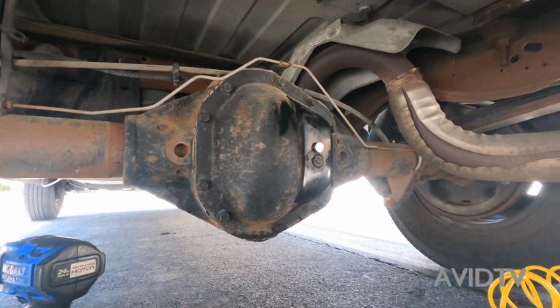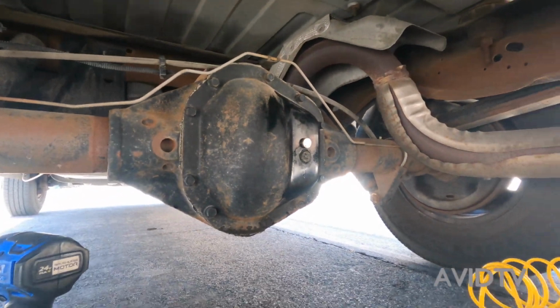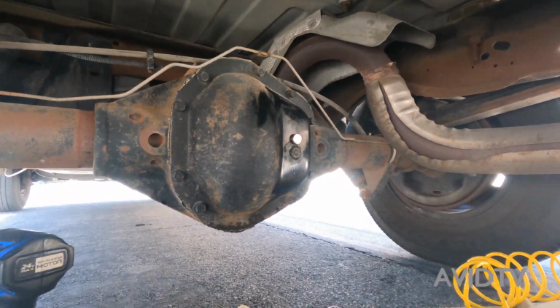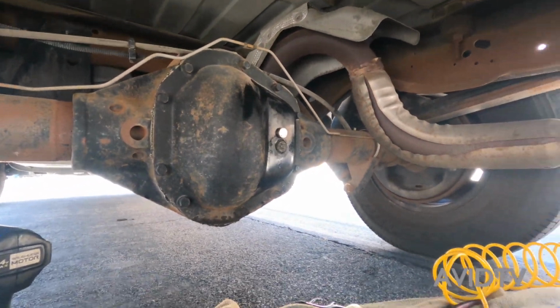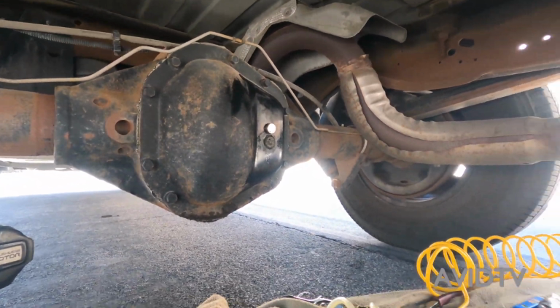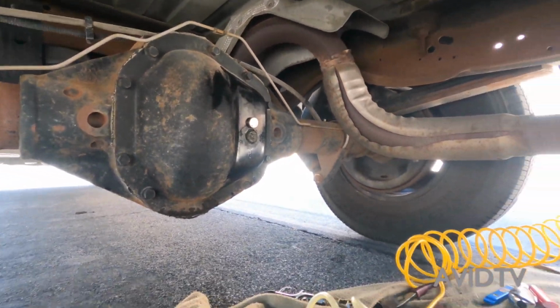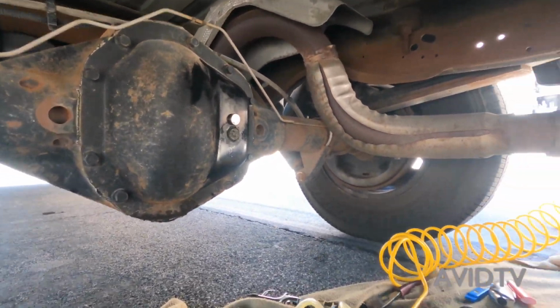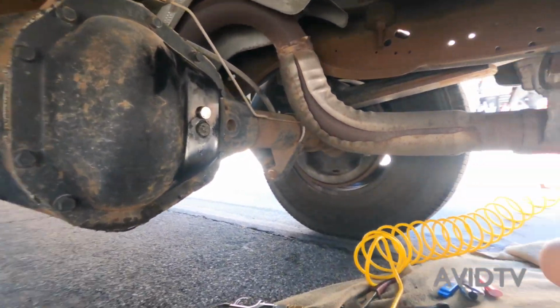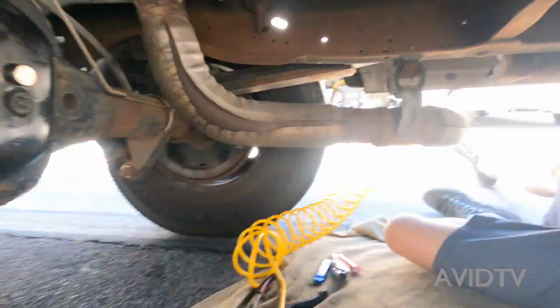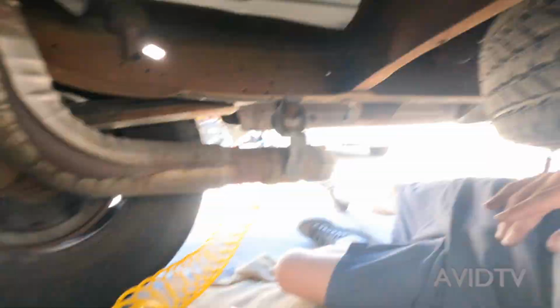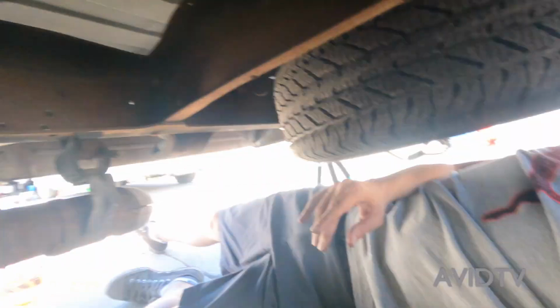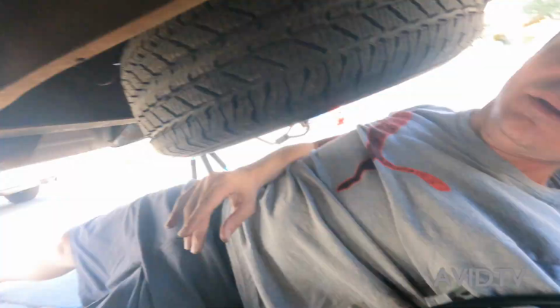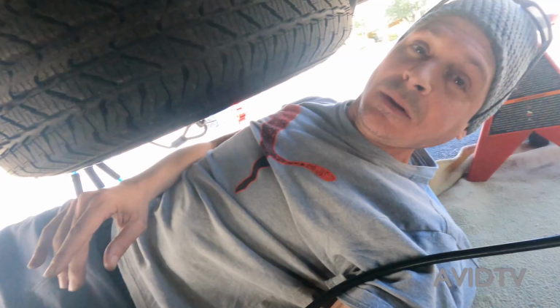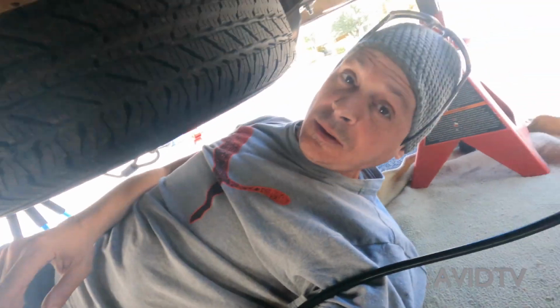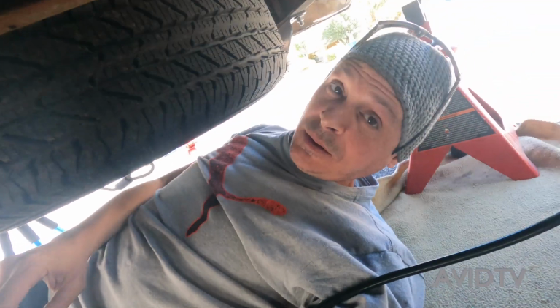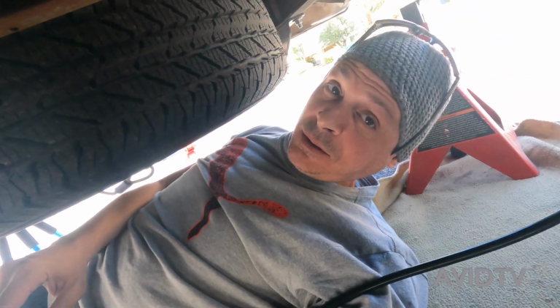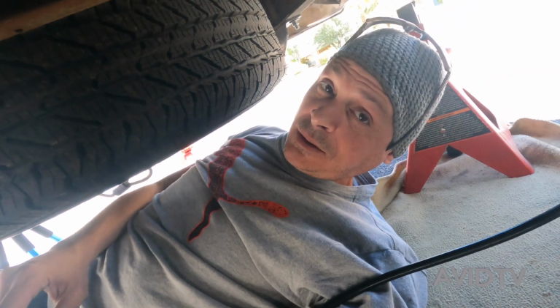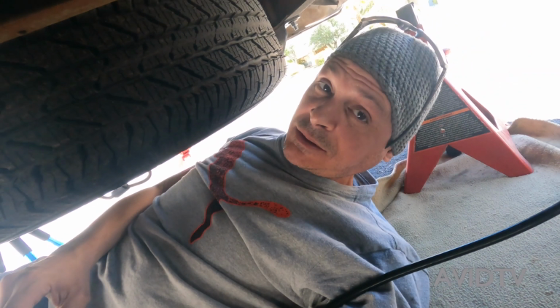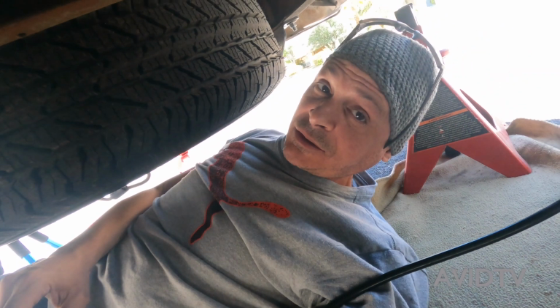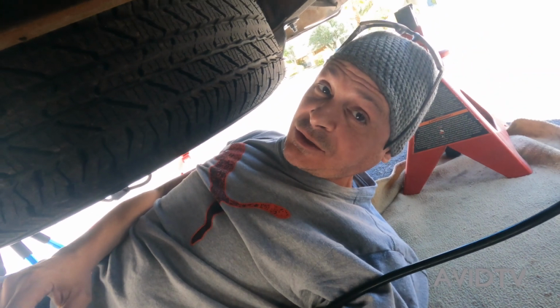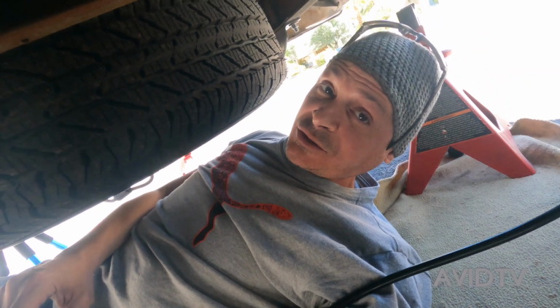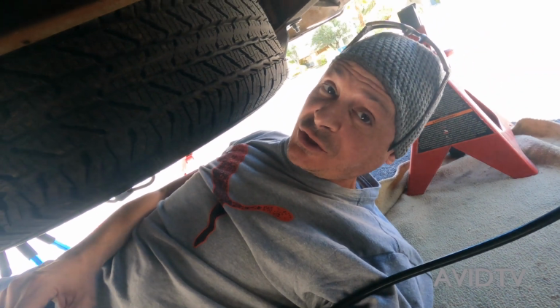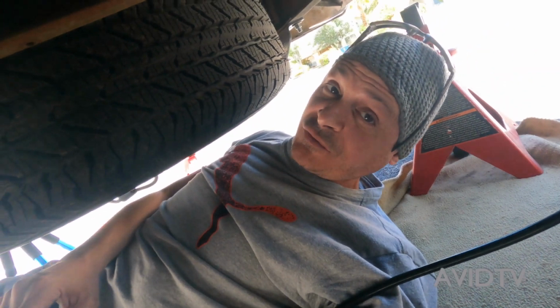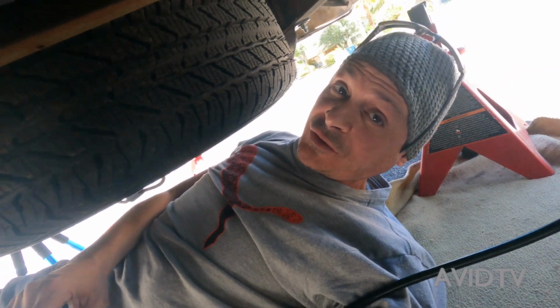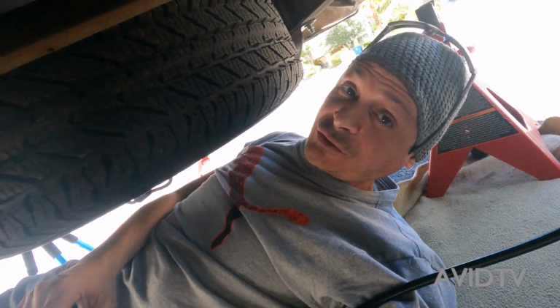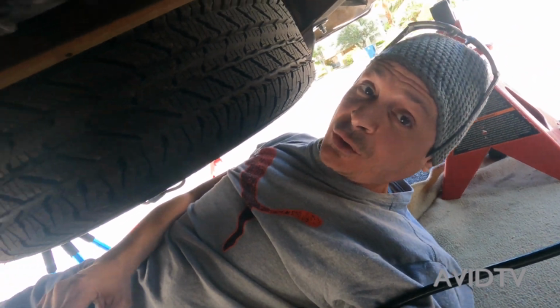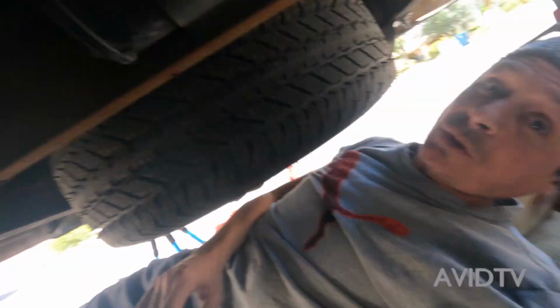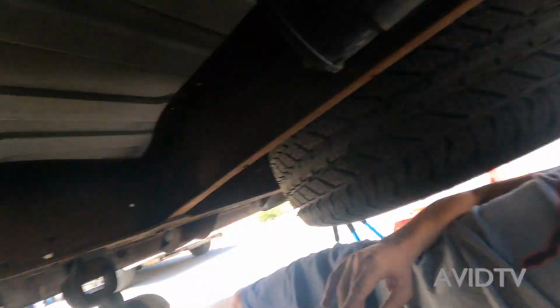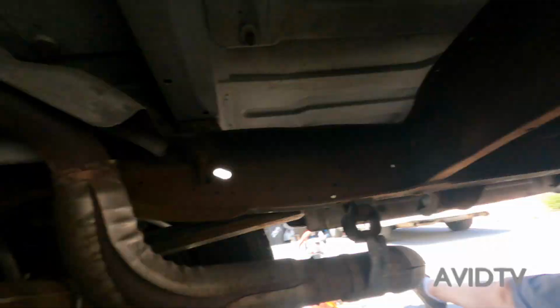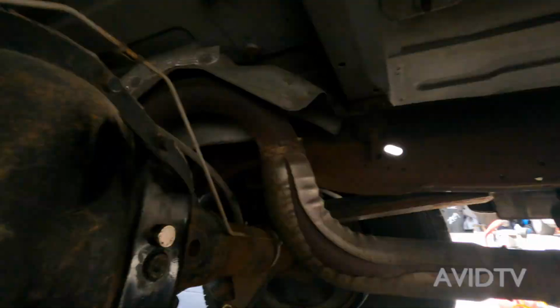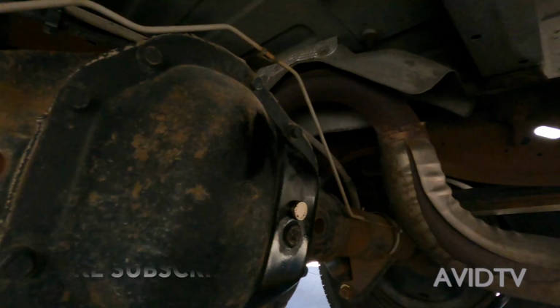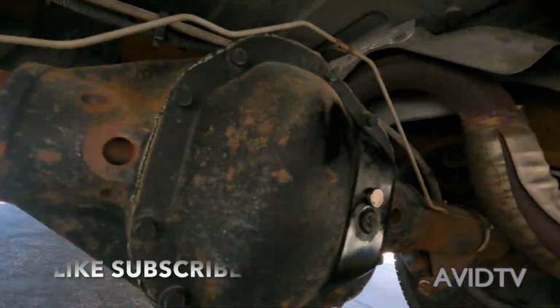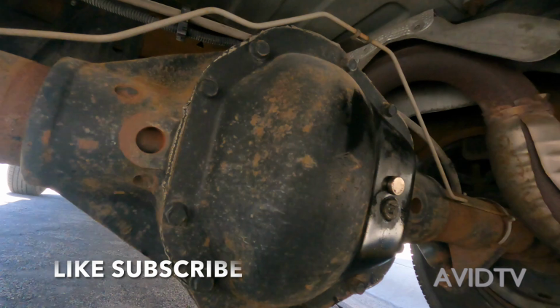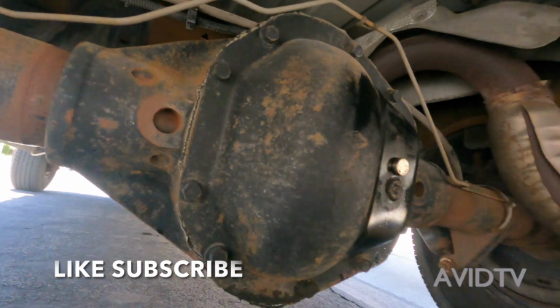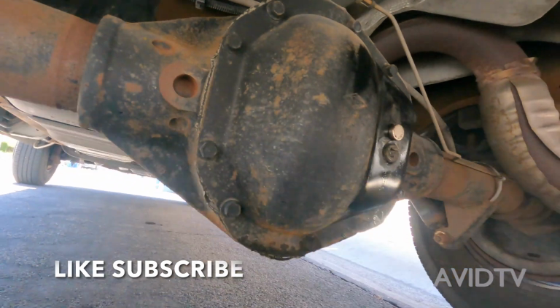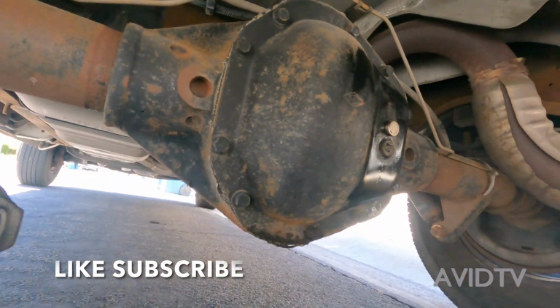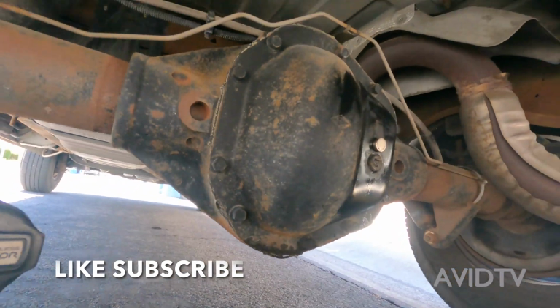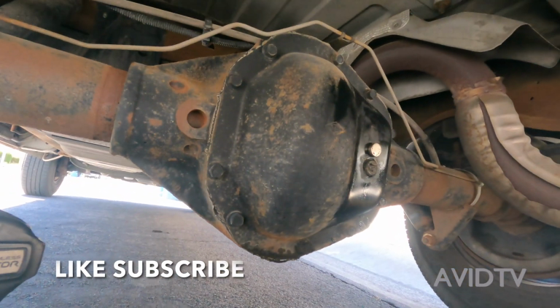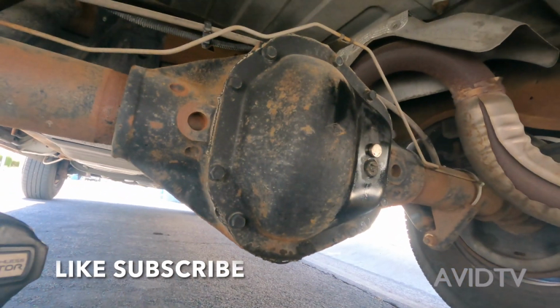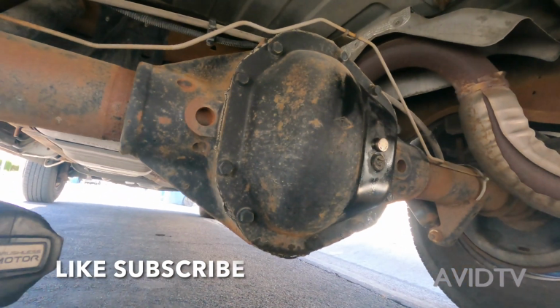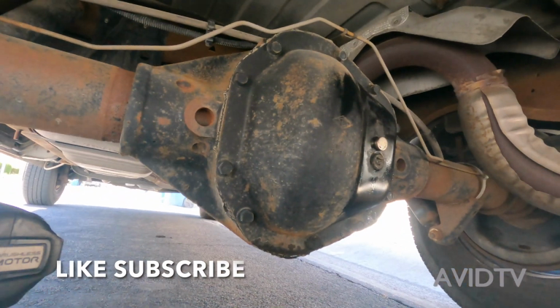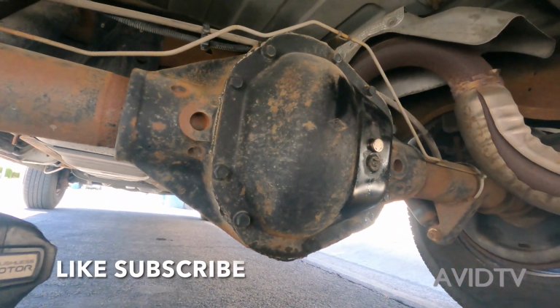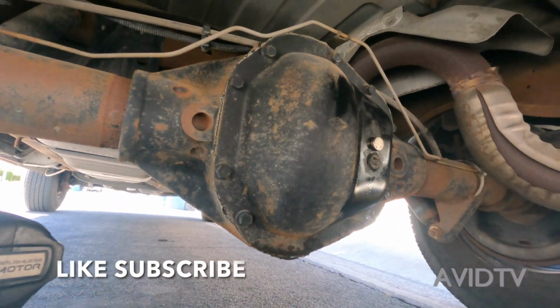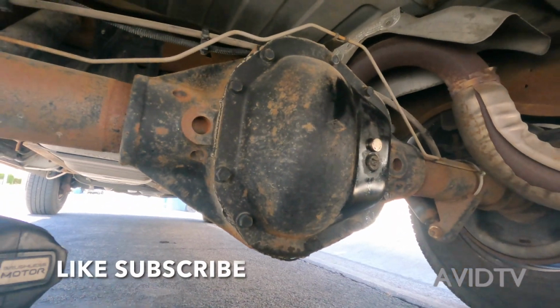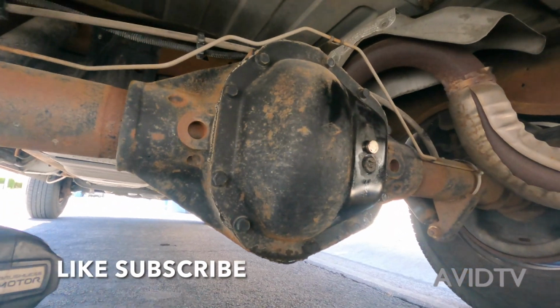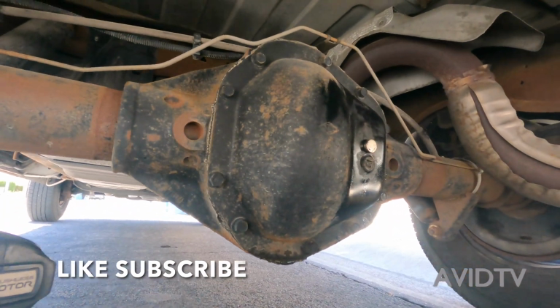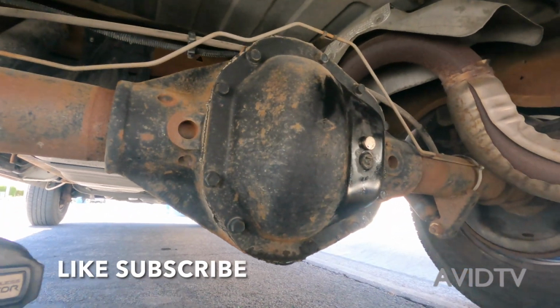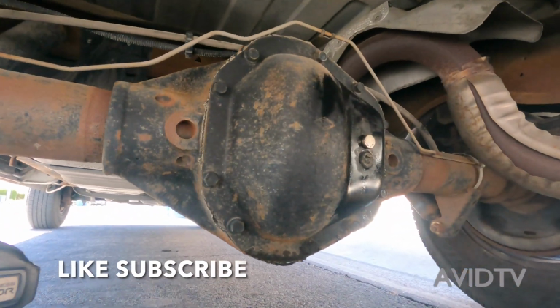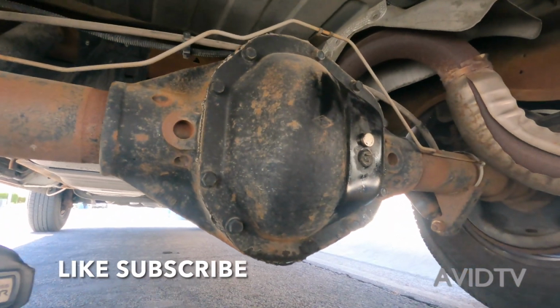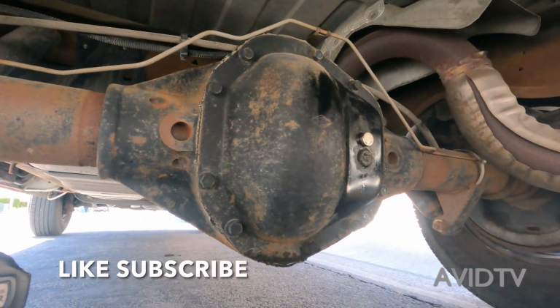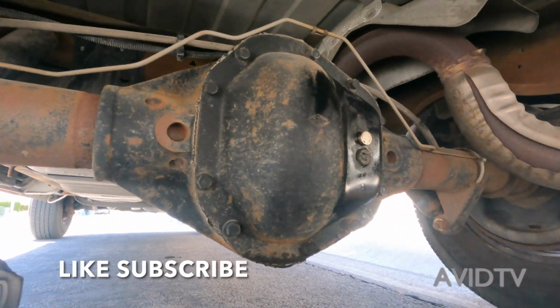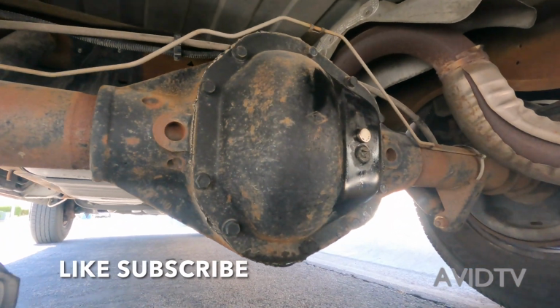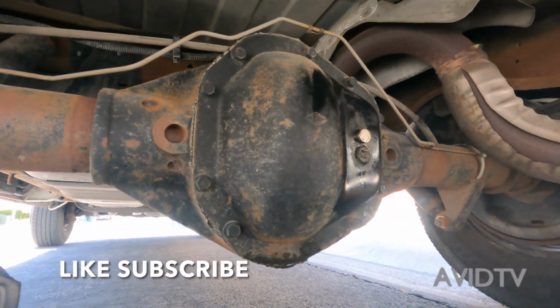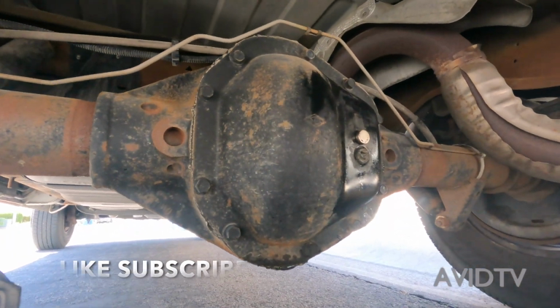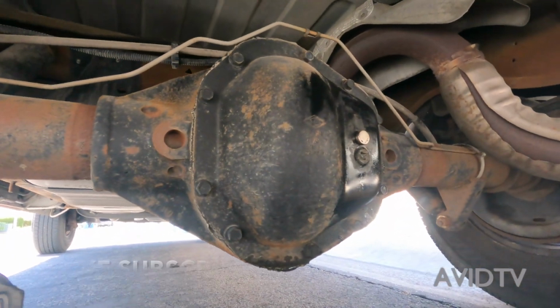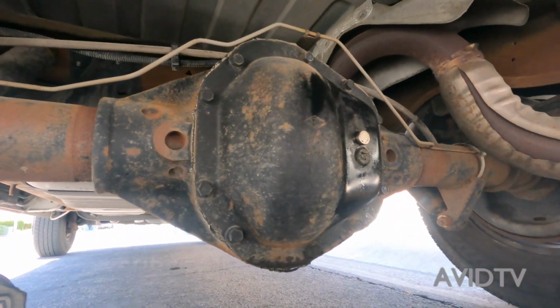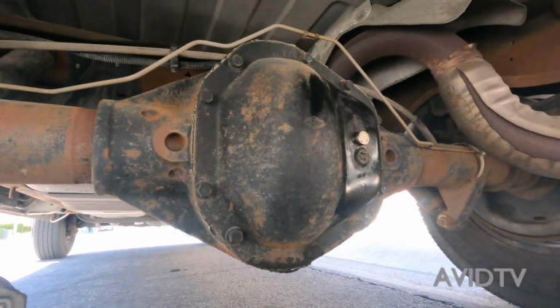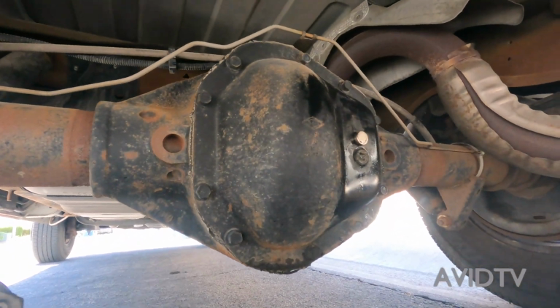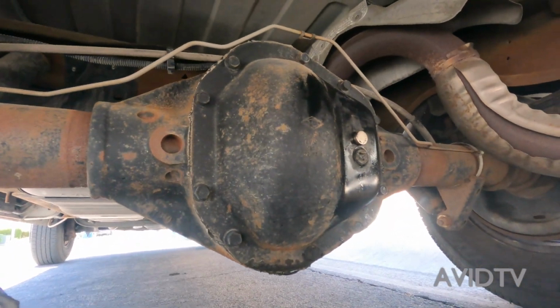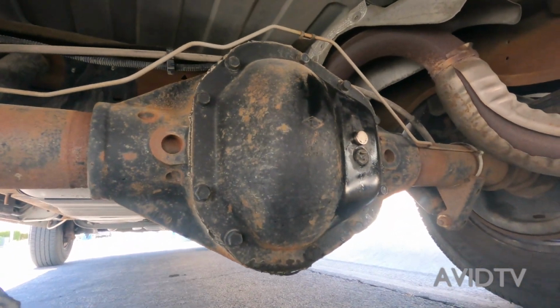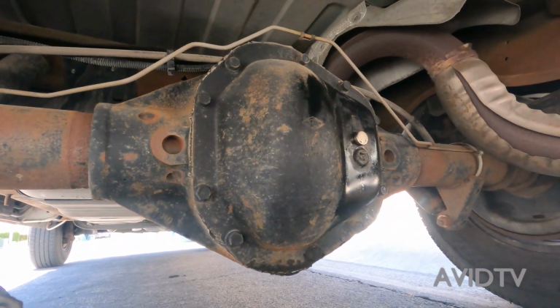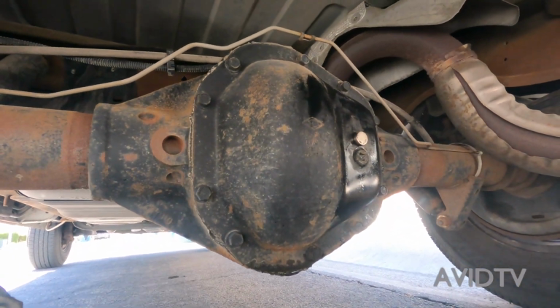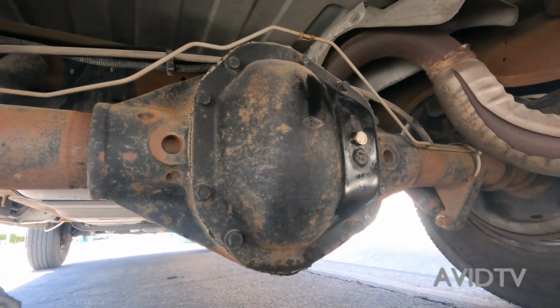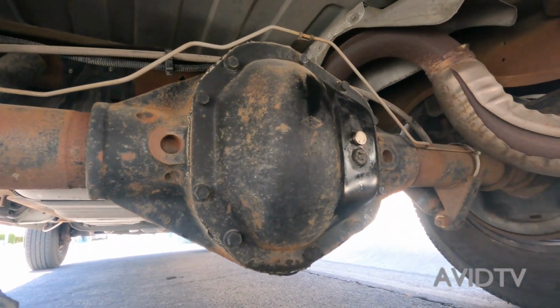That's how you change your differential.